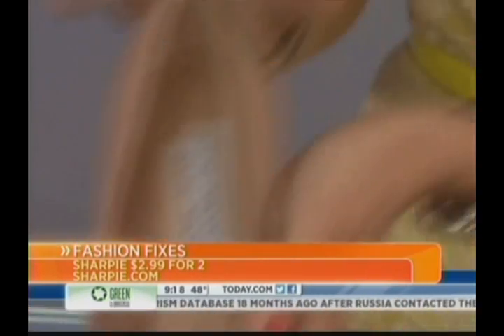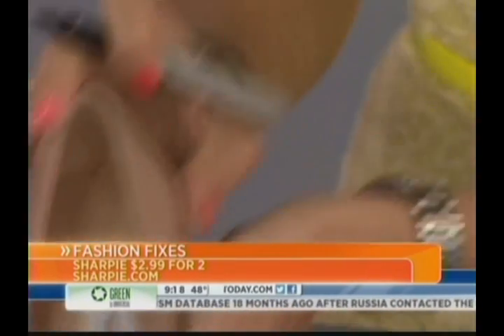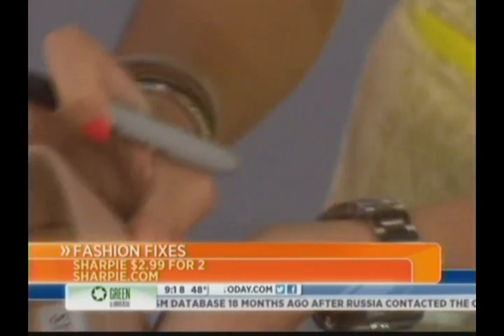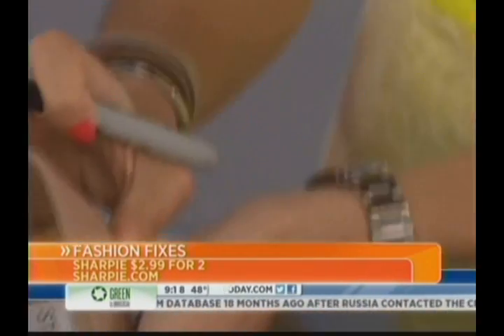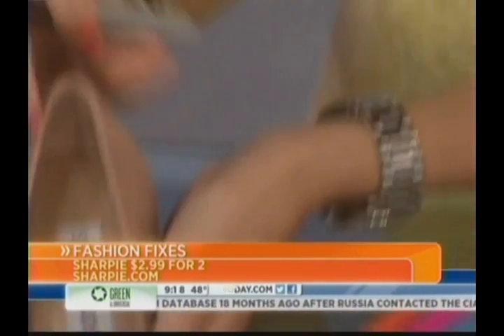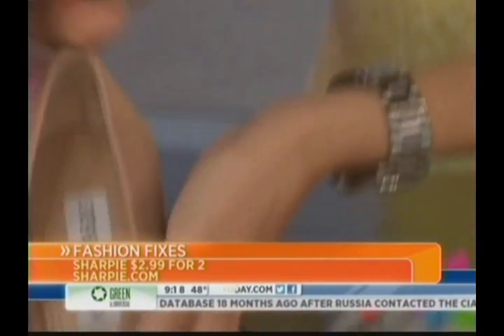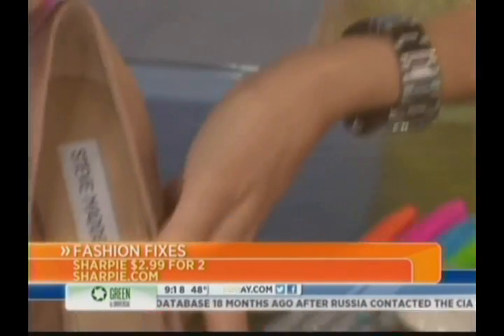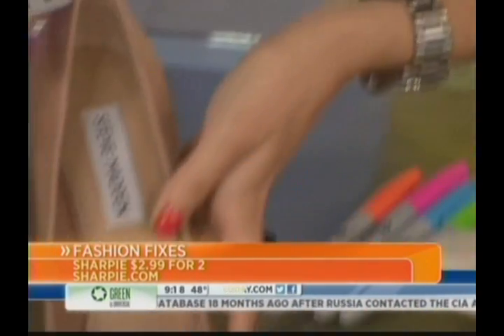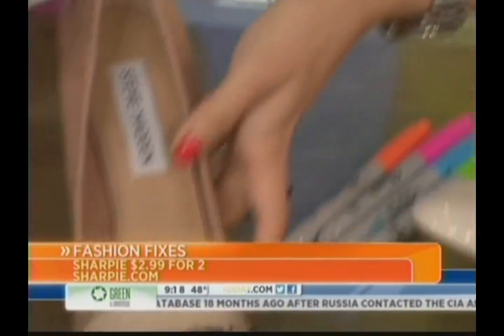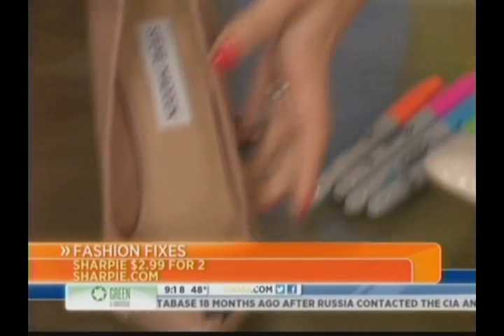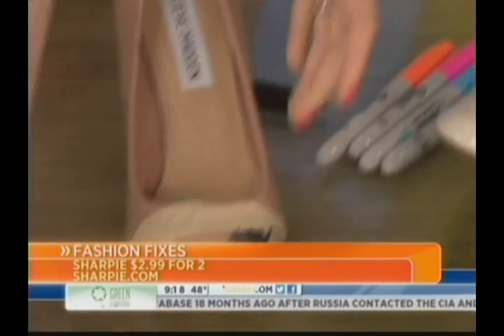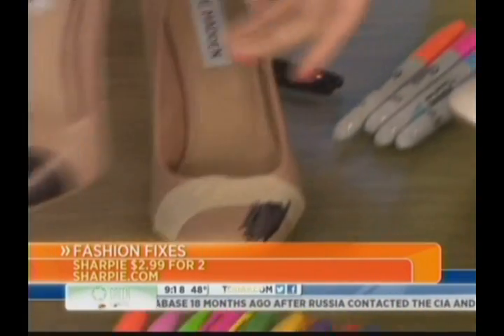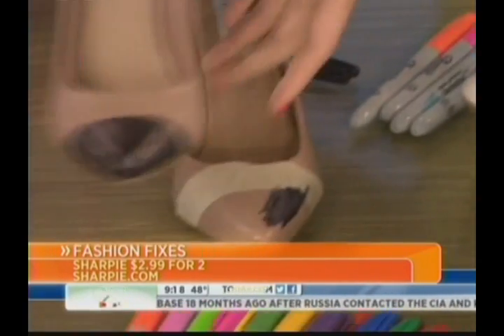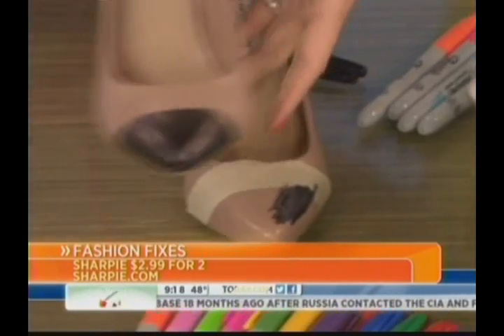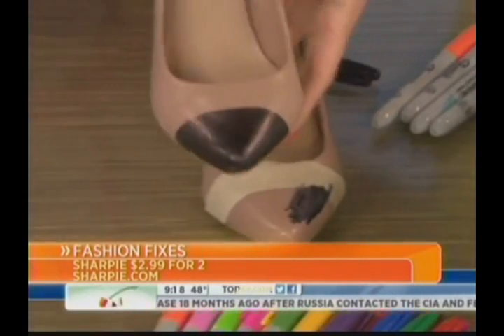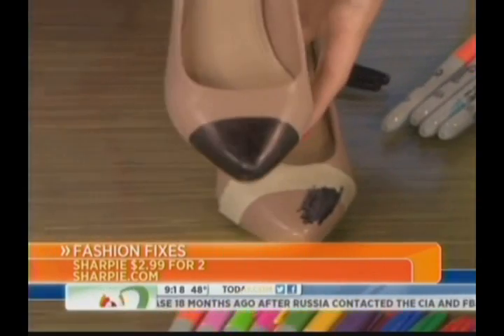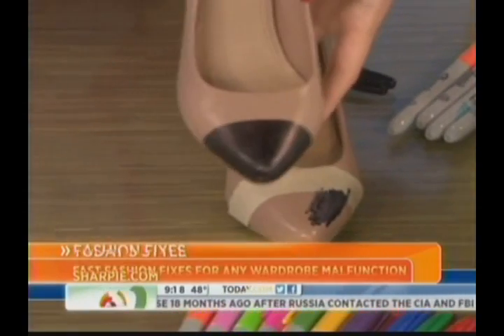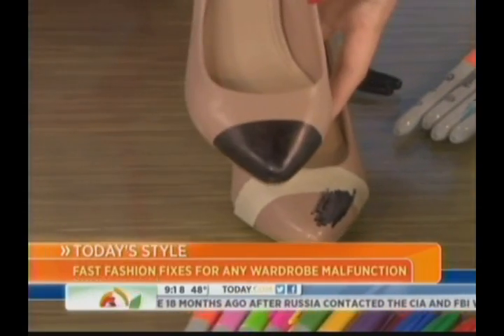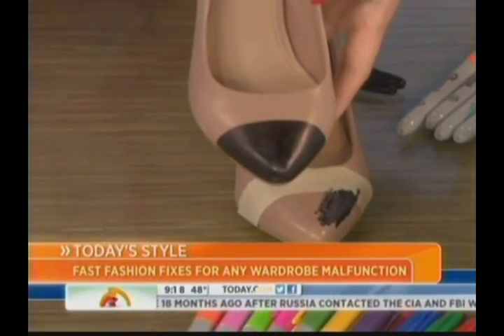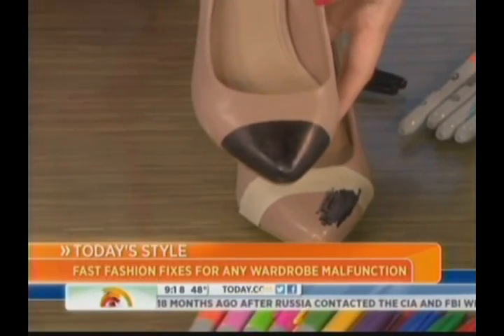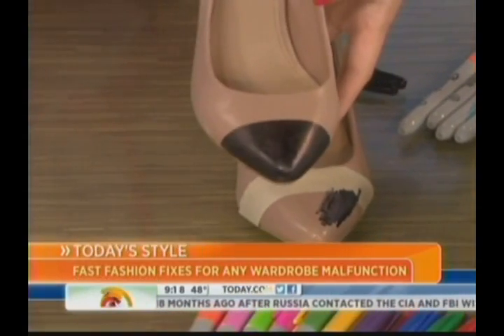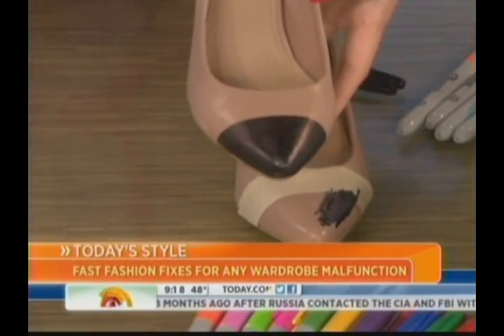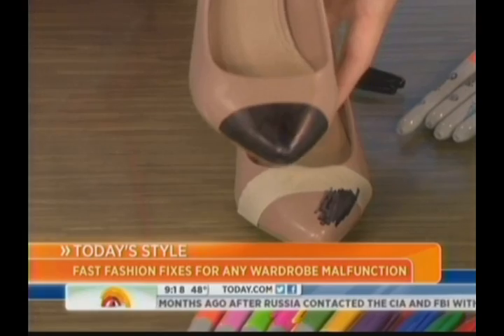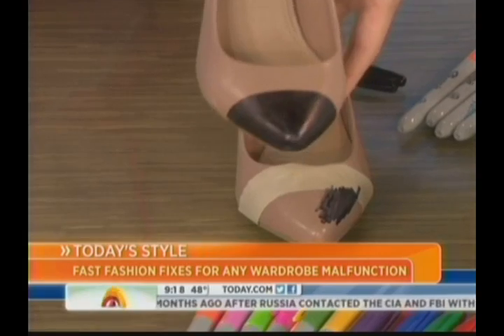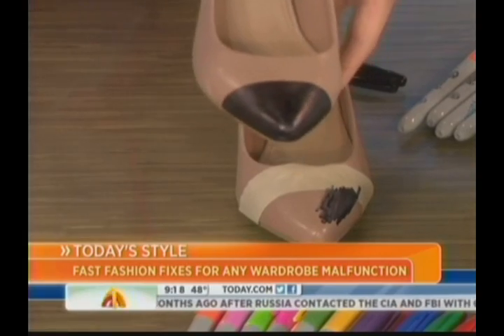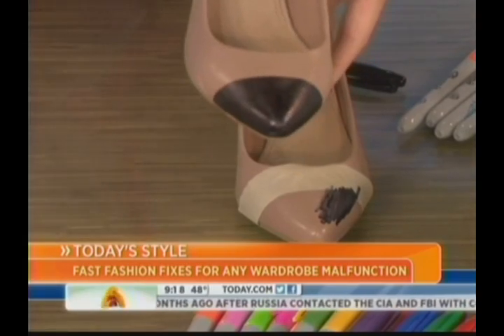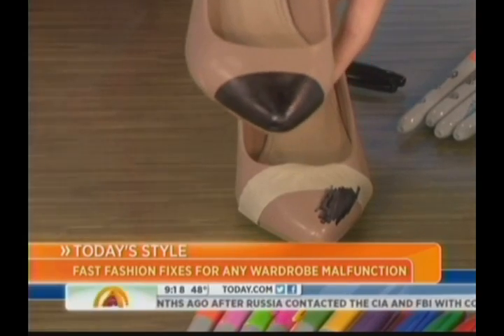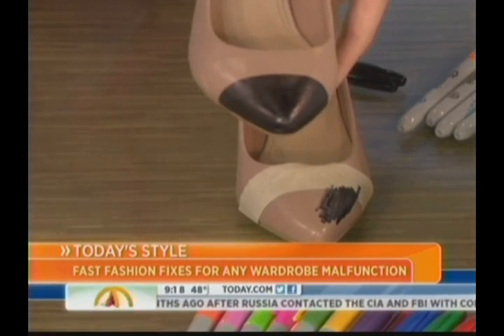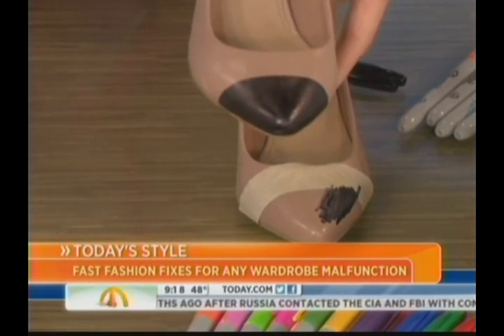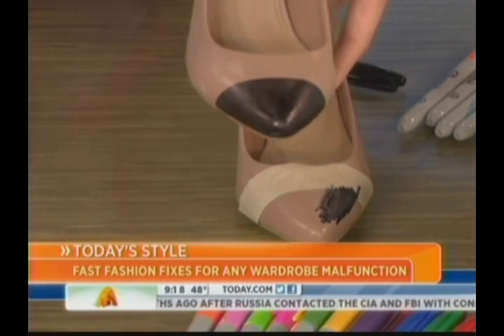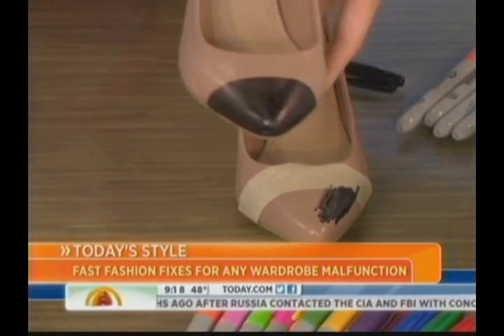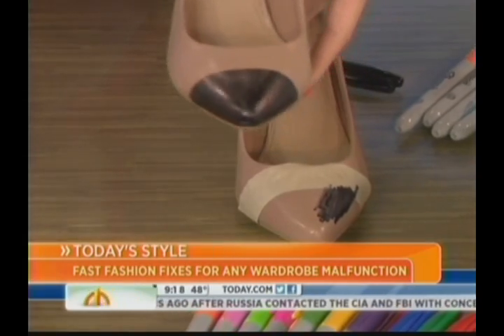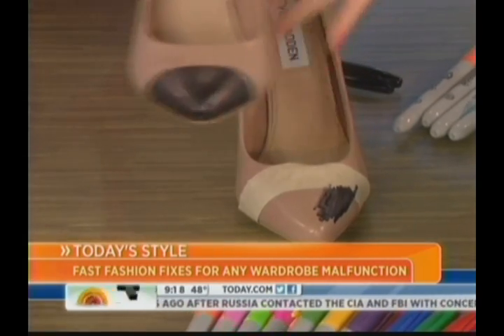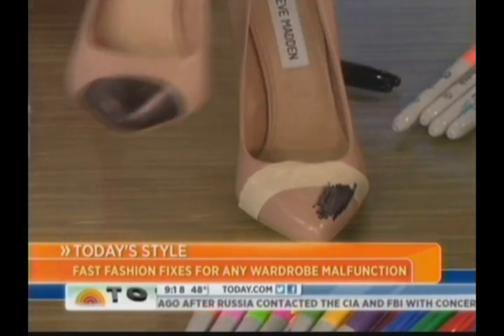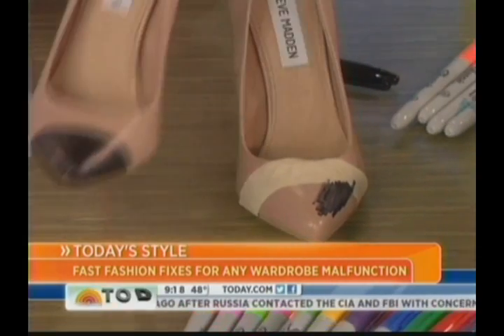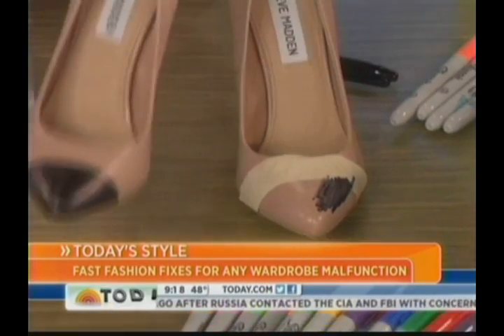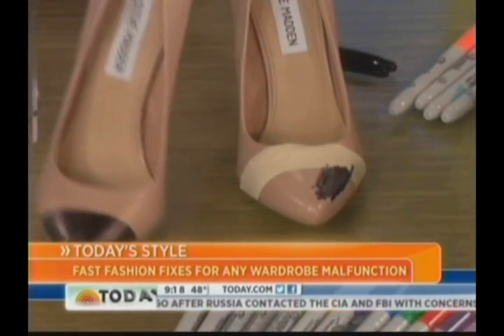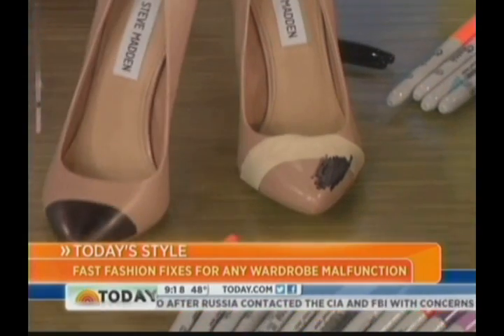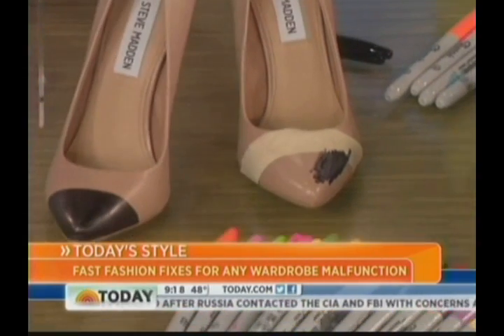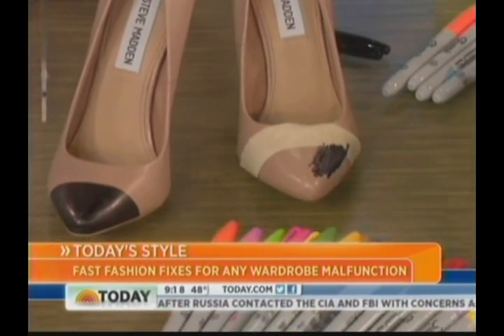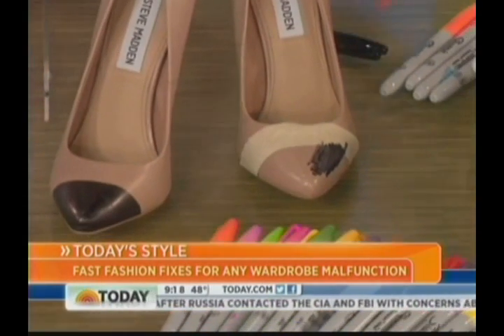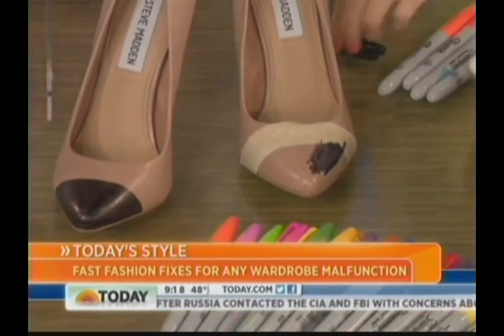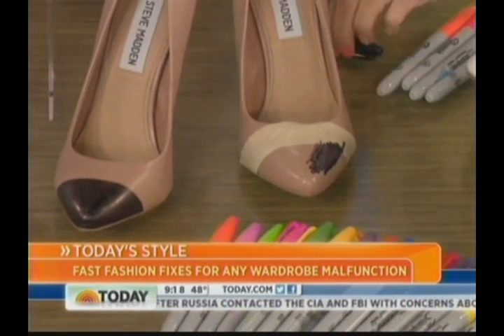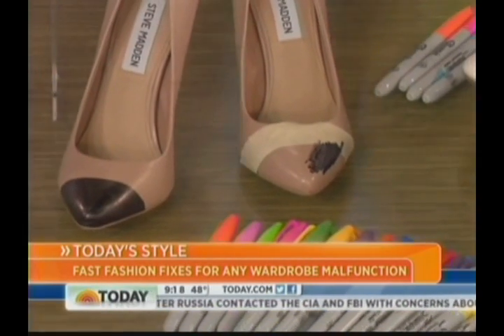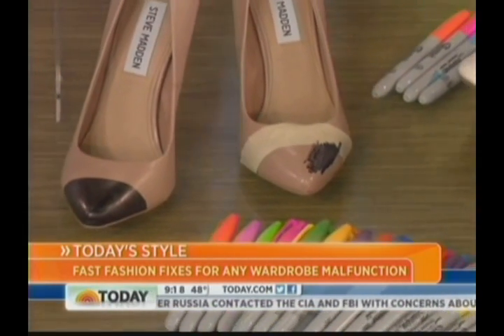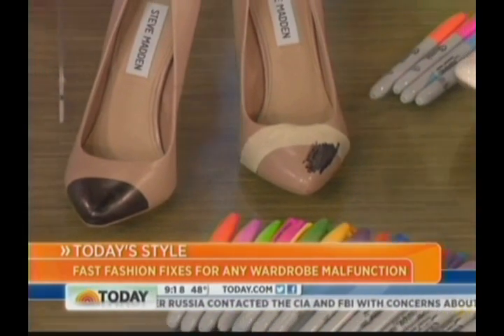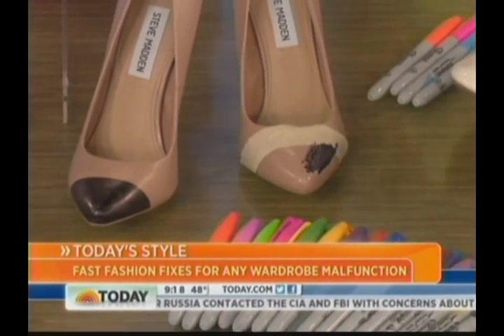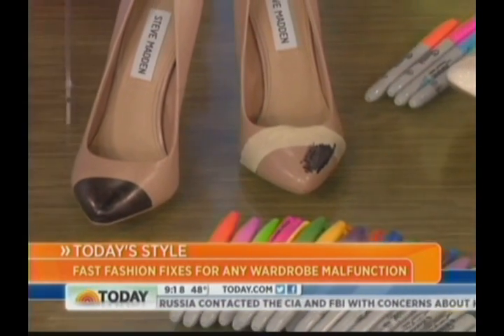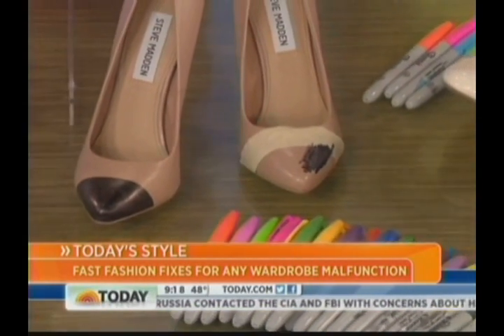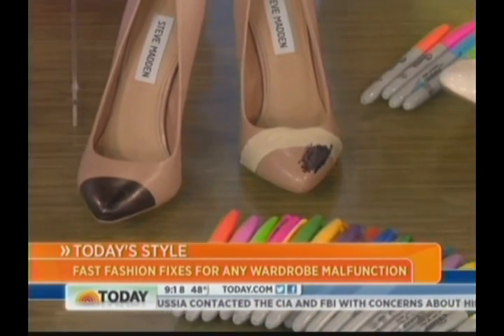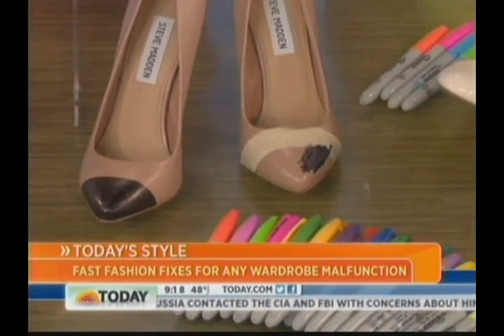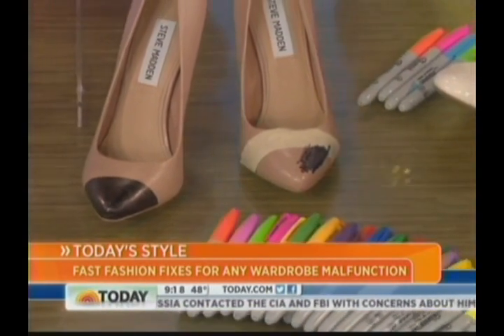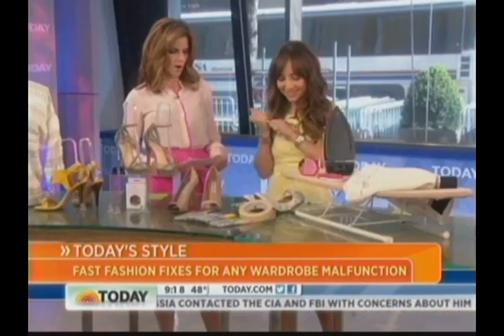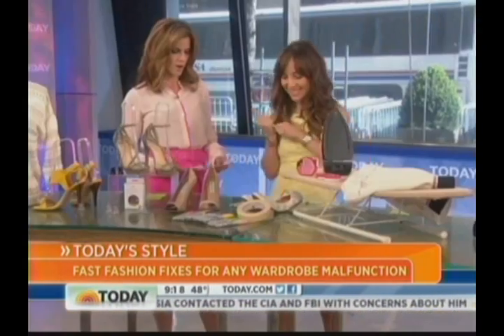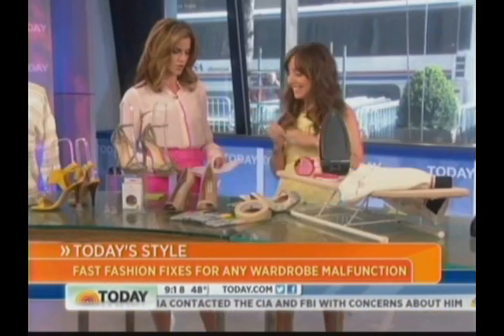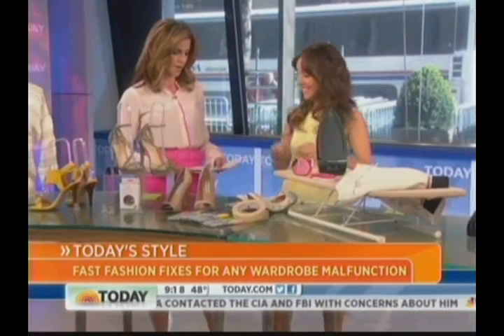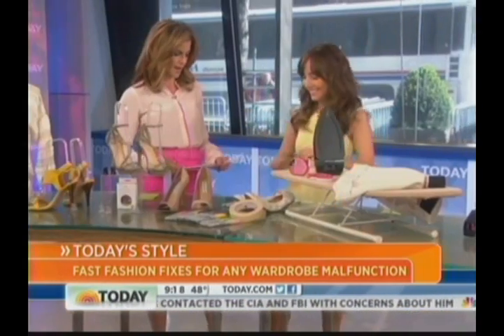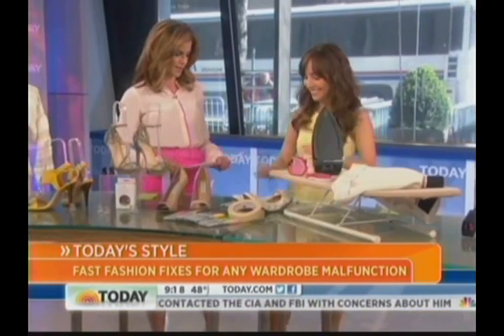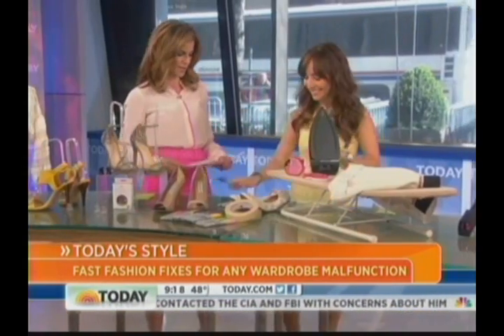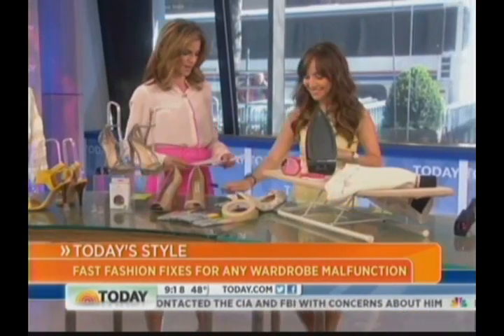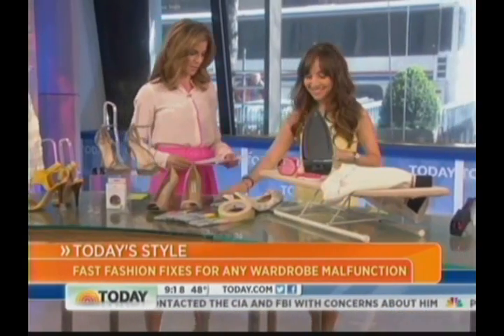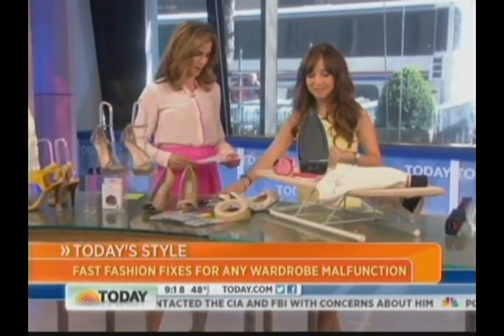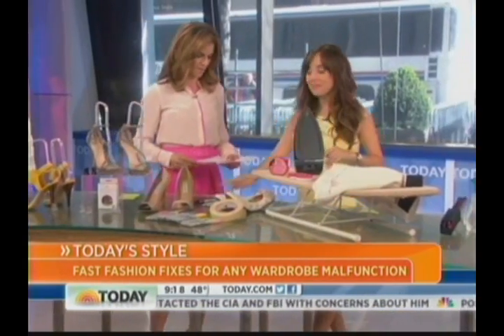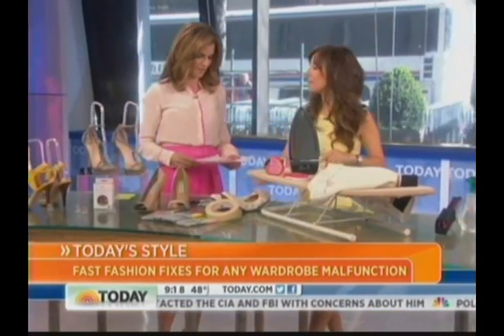And what ends up happening is it looks like that — and cap-toes are a huge trend in fashion right now. So you can DIY it yourself and you are so on trend.